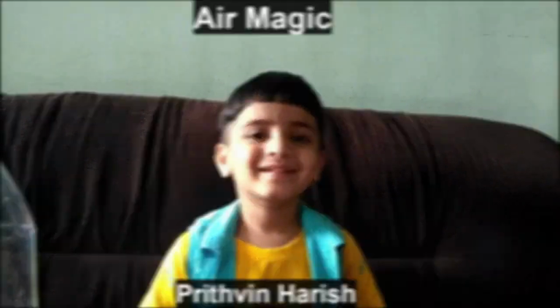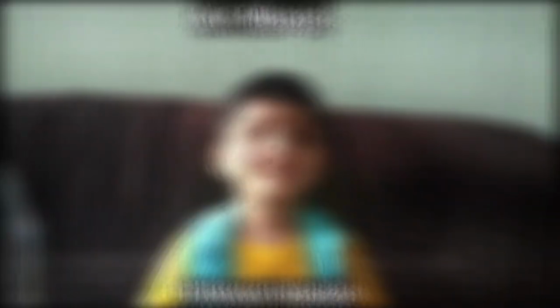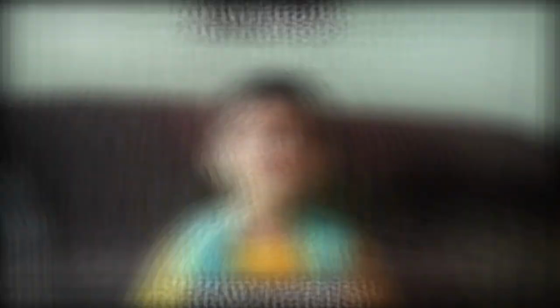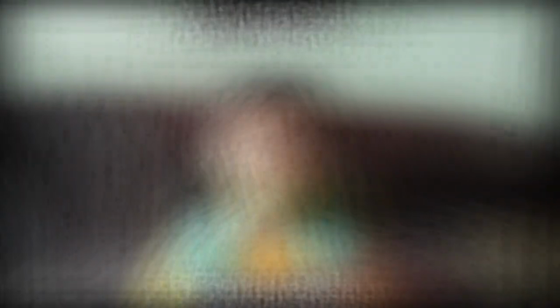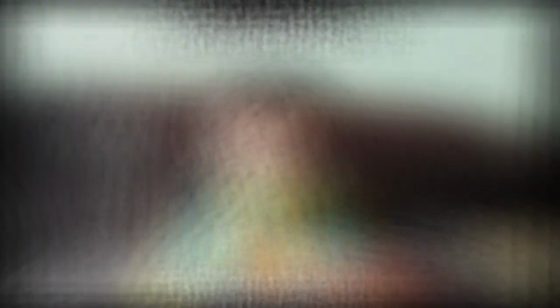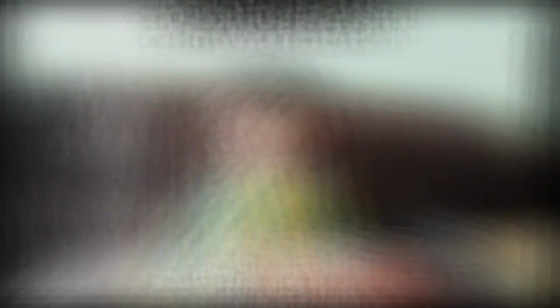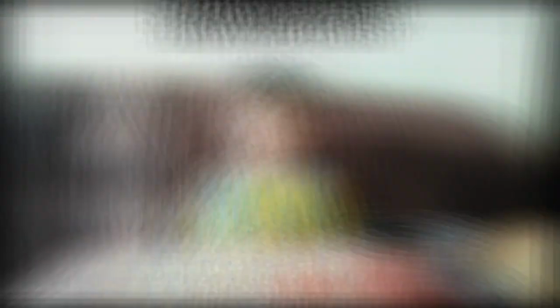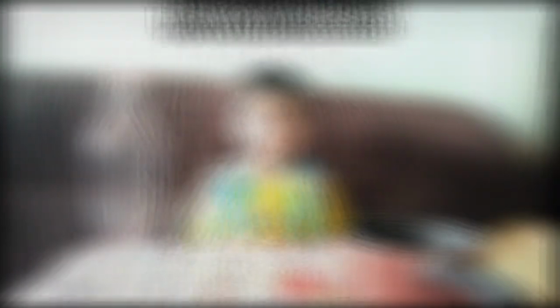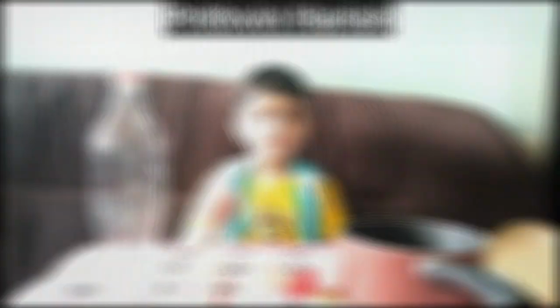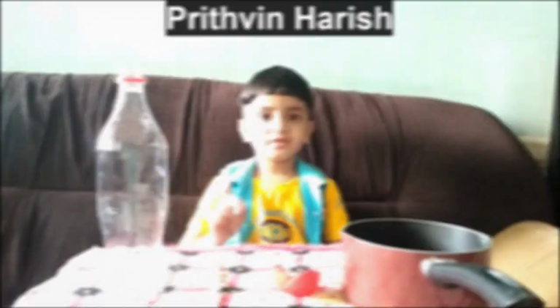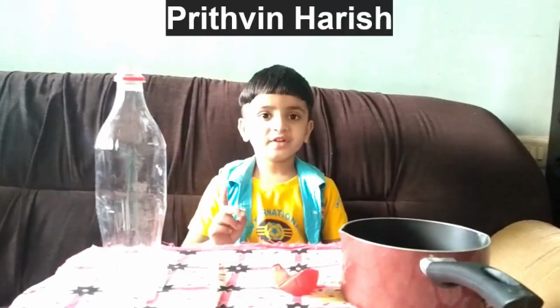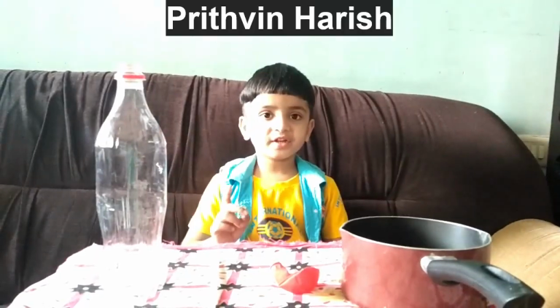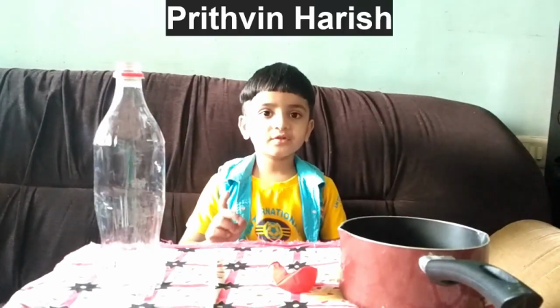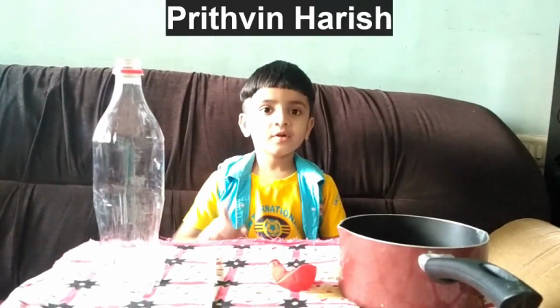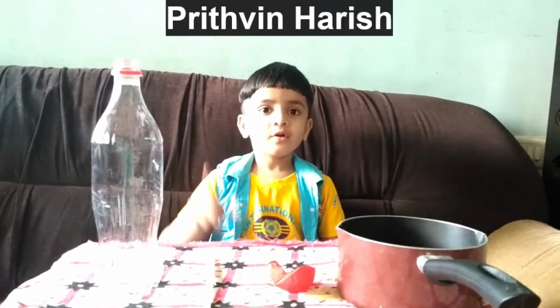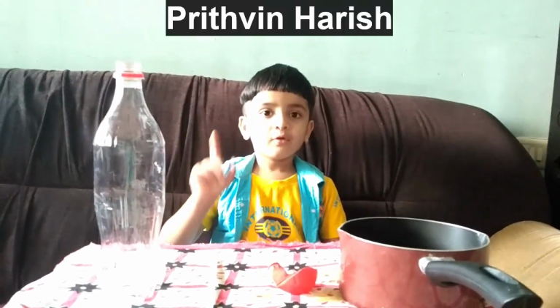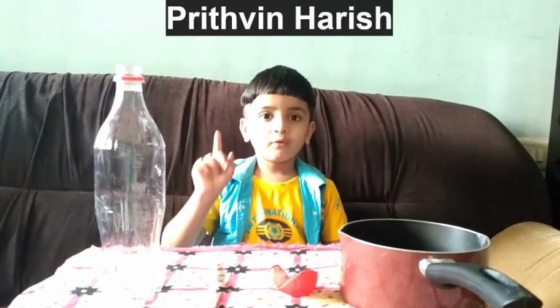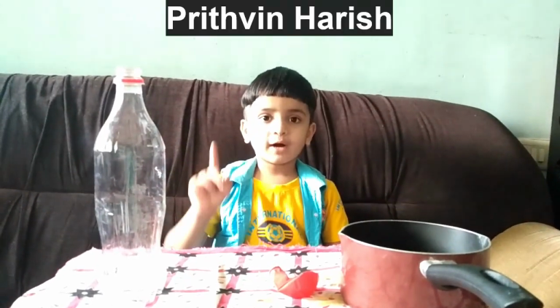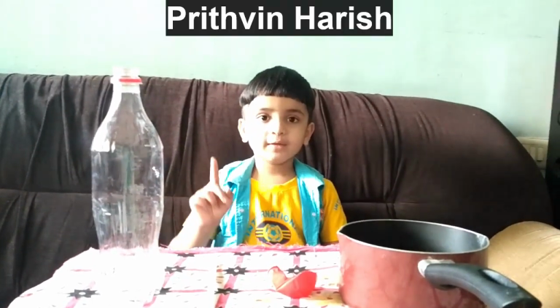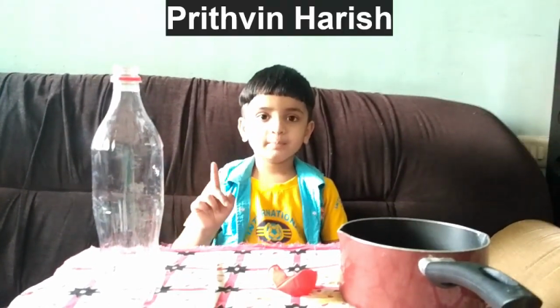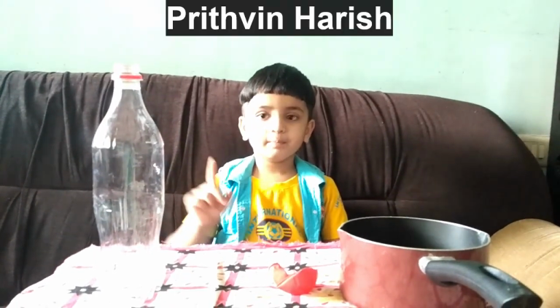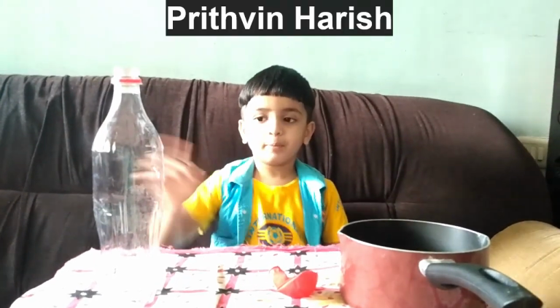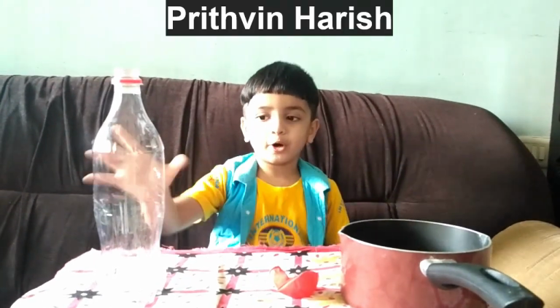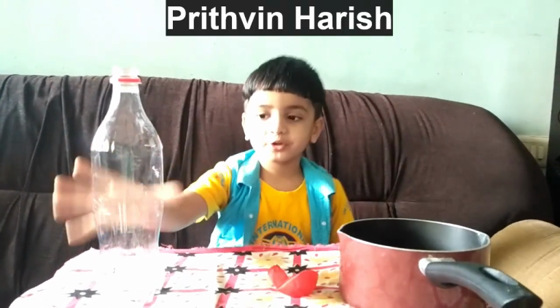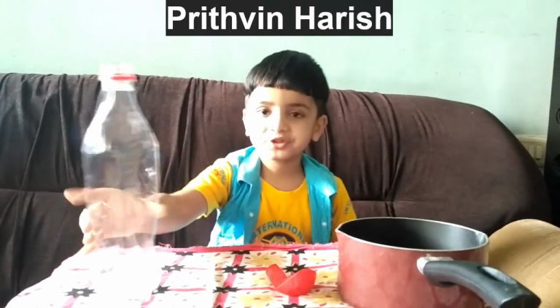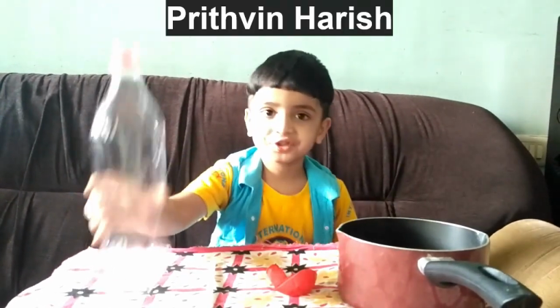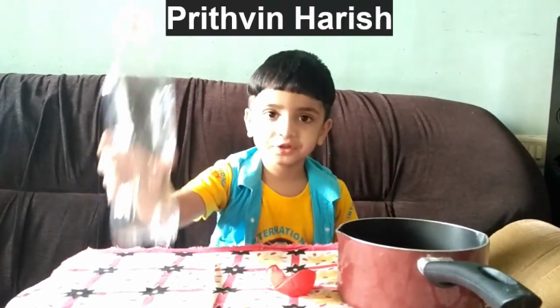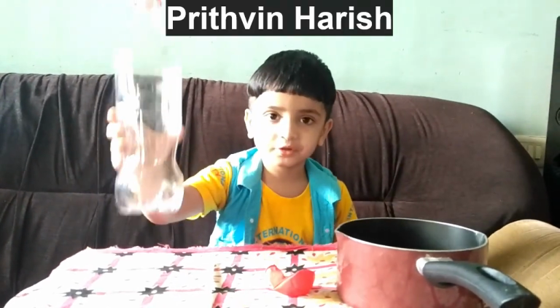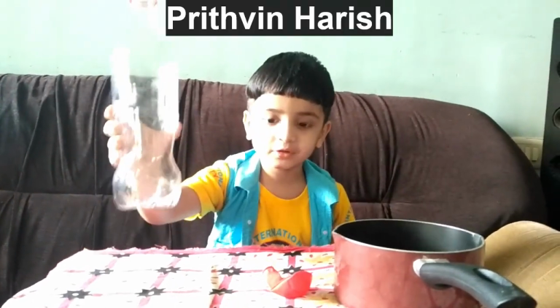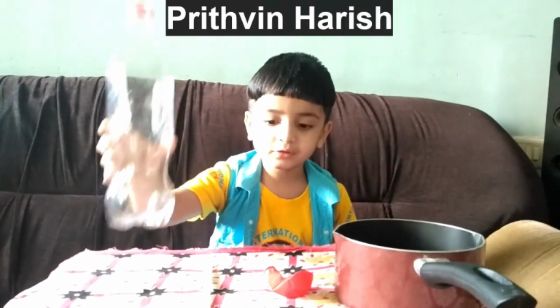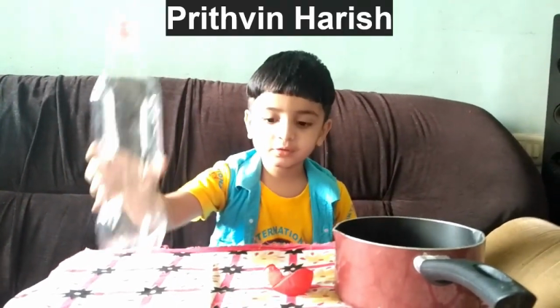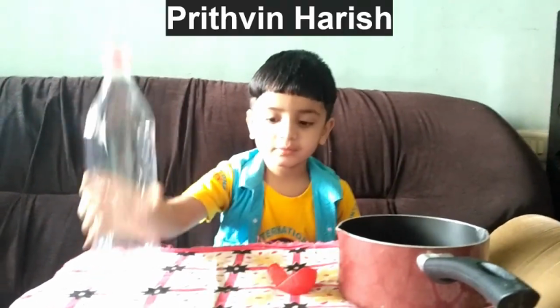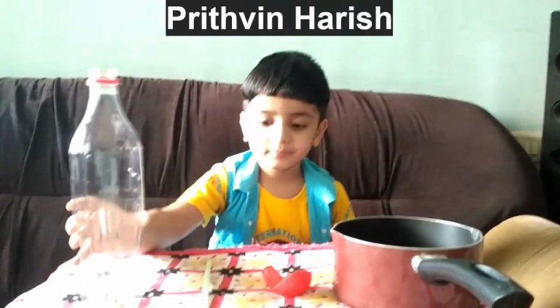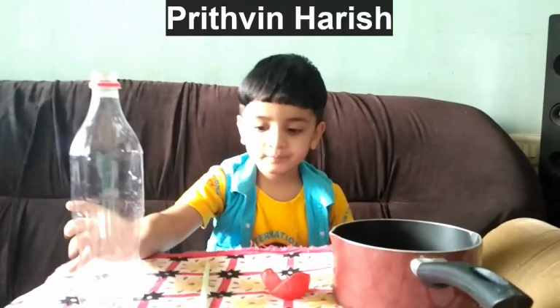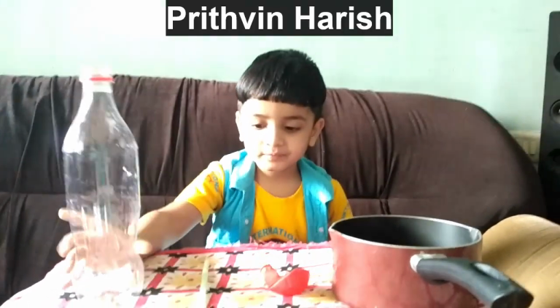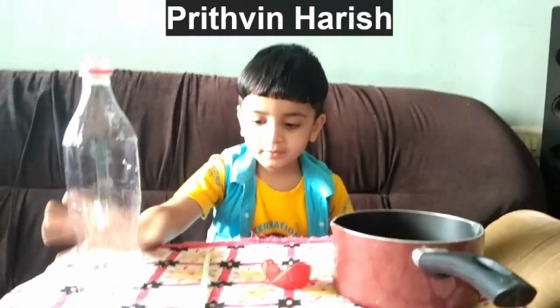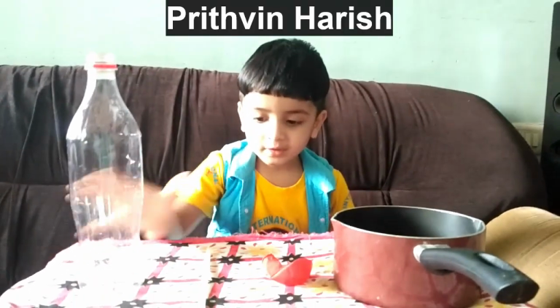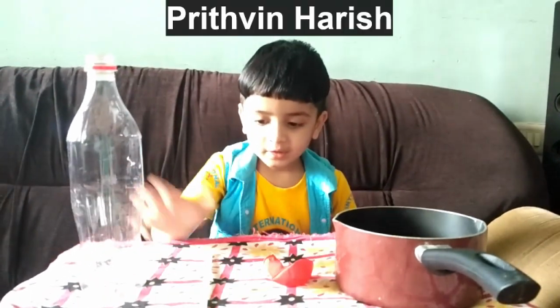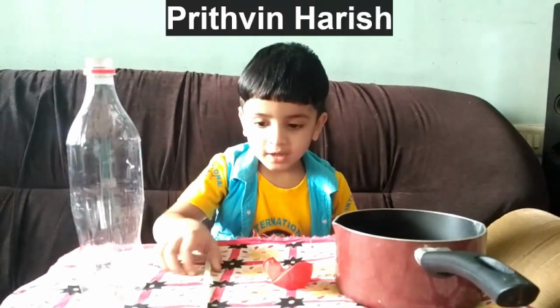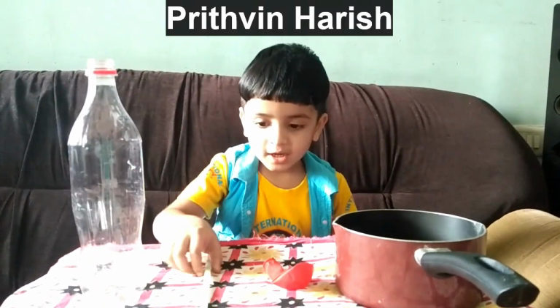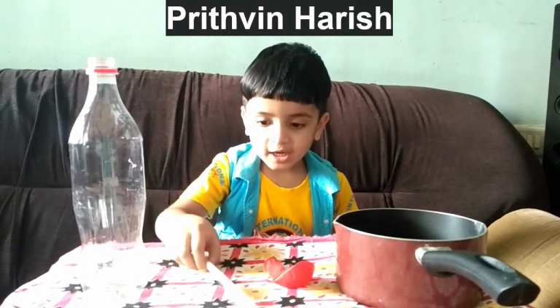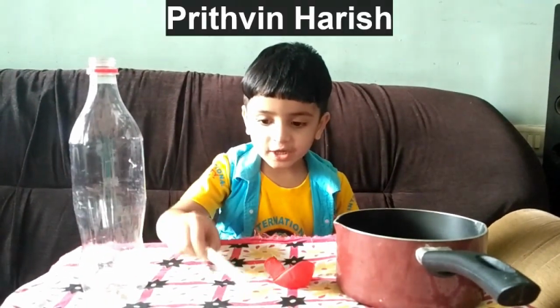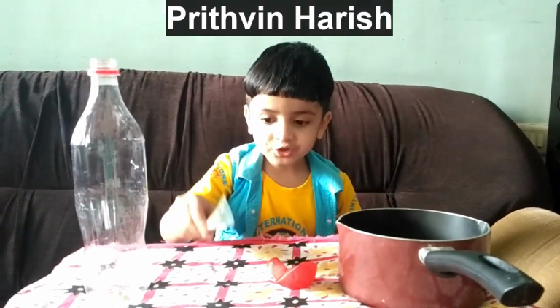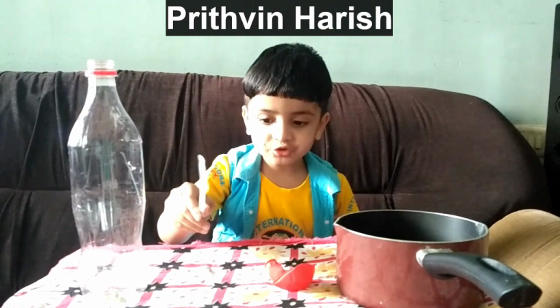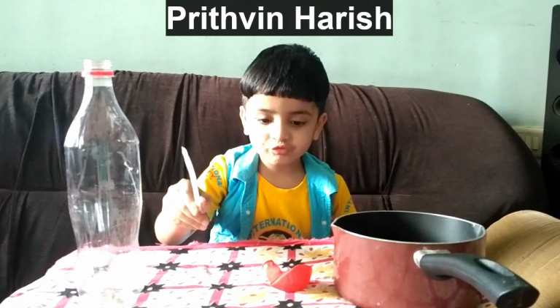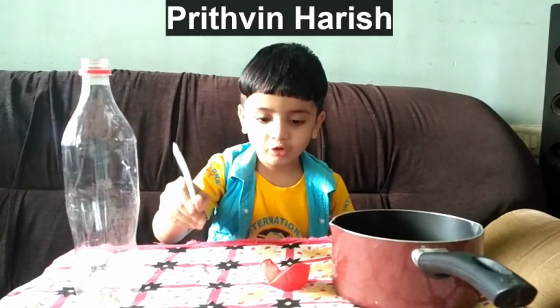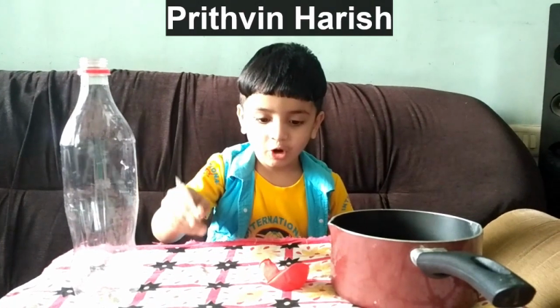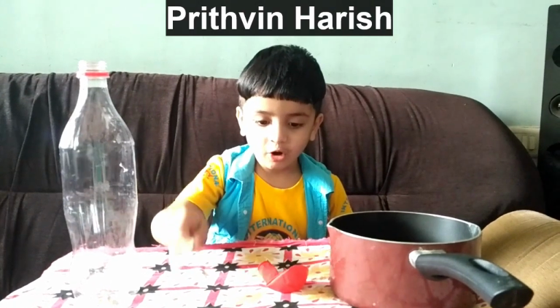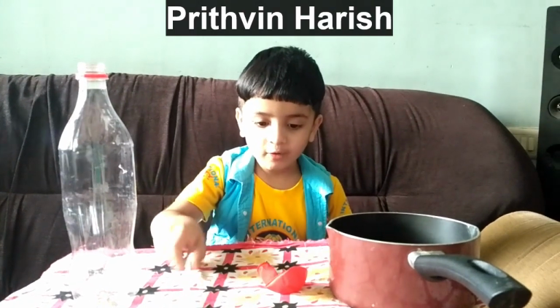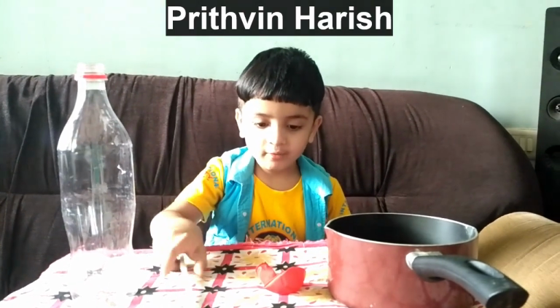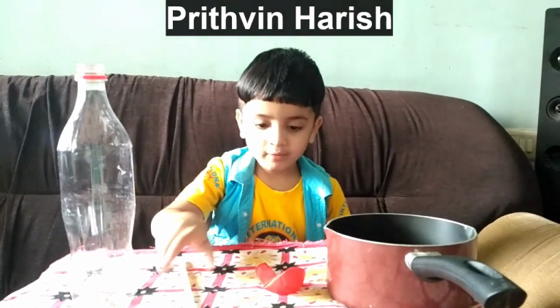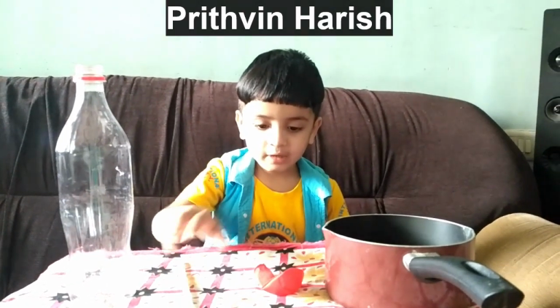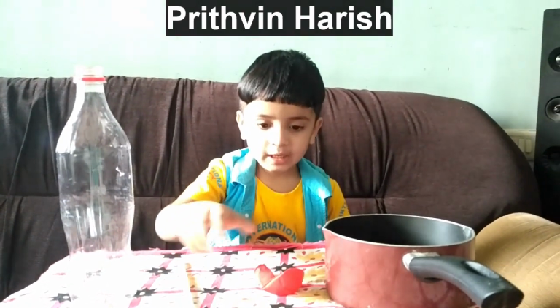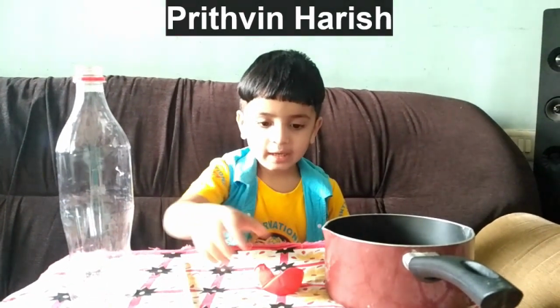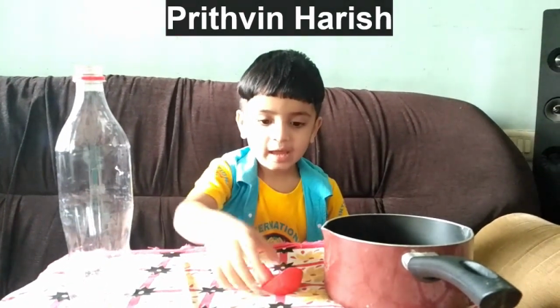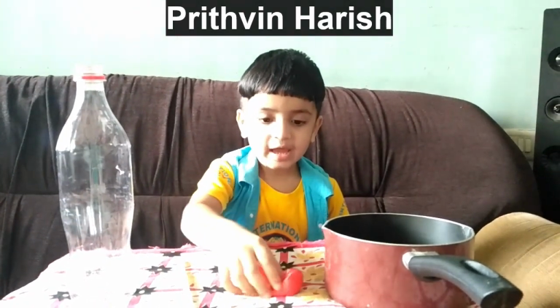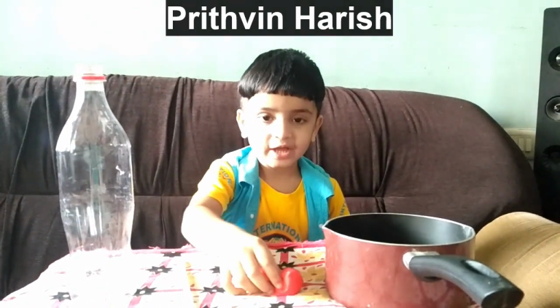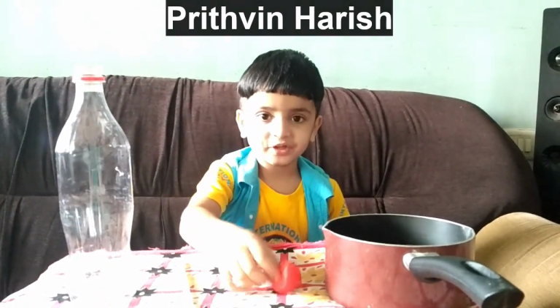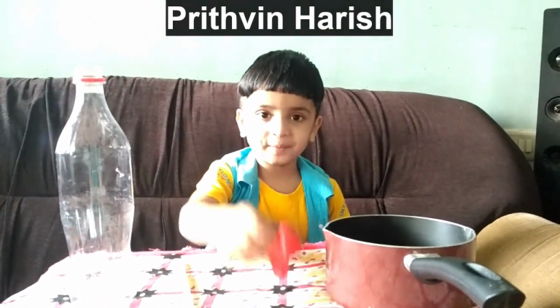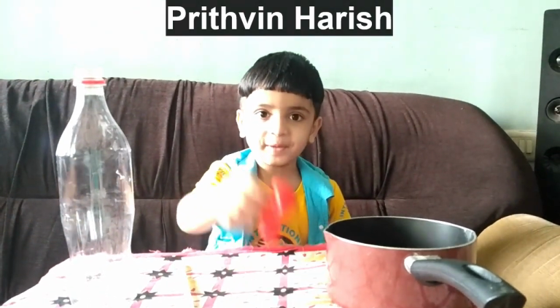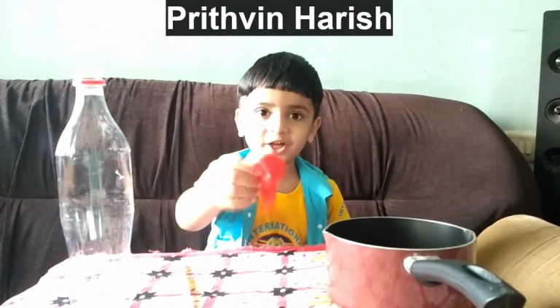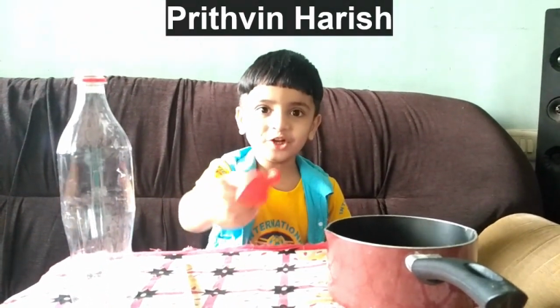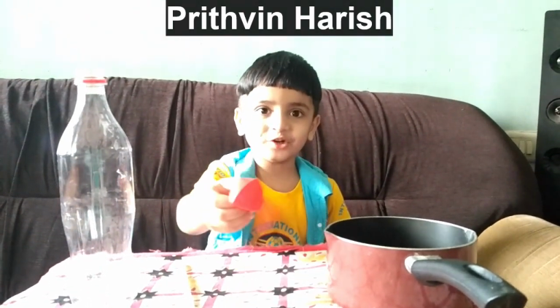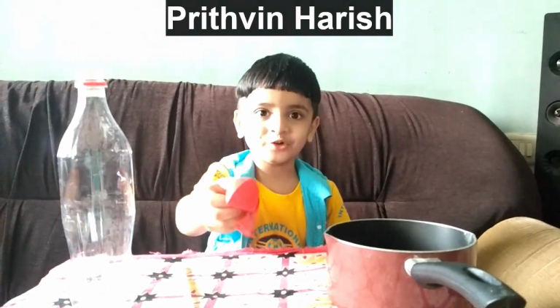We need one bottle and straw and a balloon.